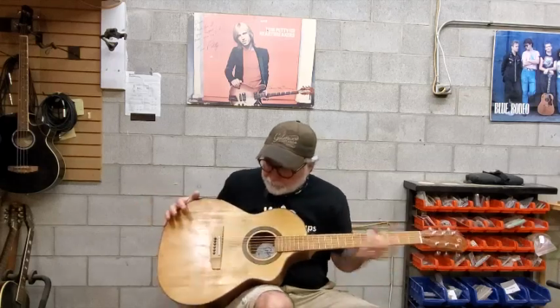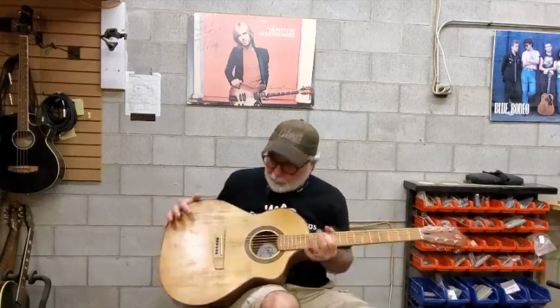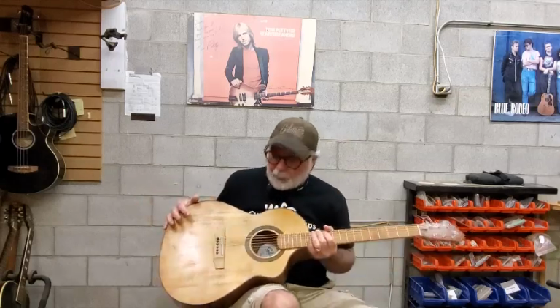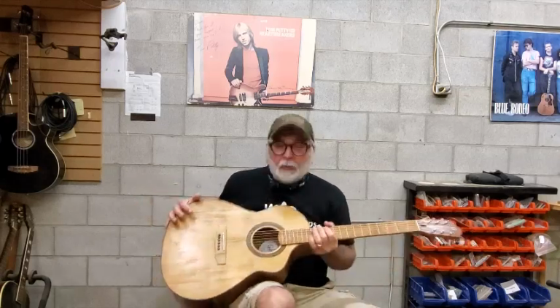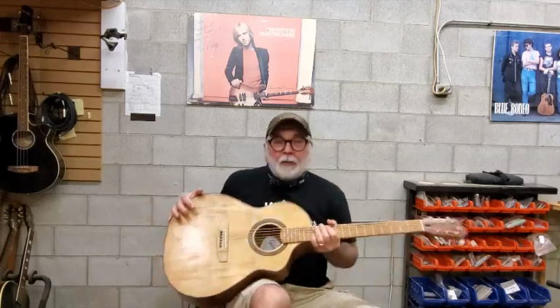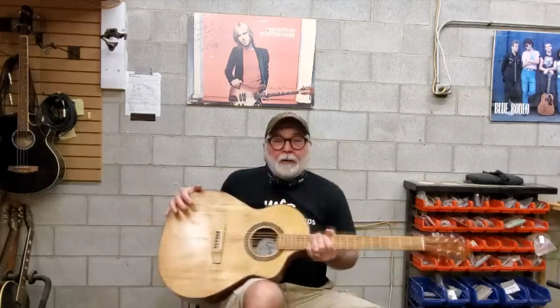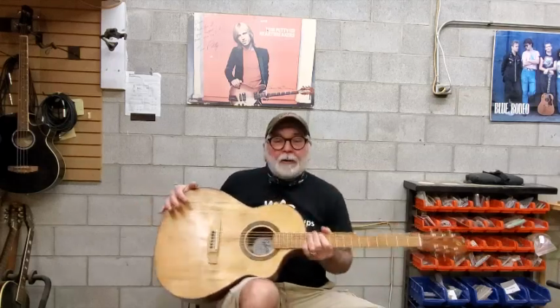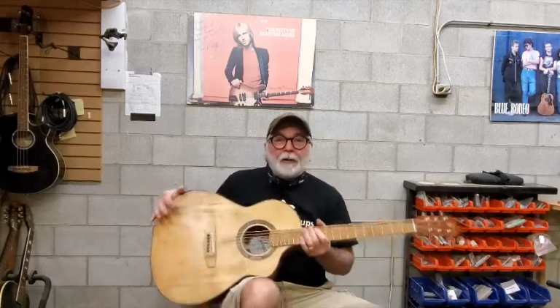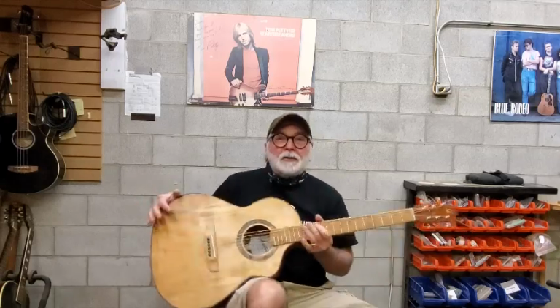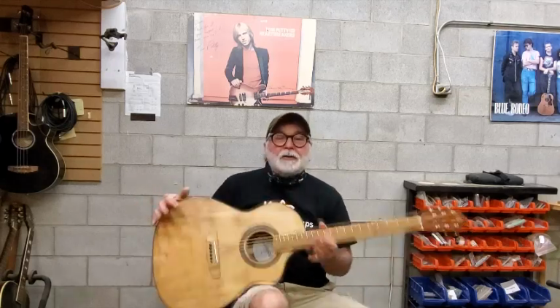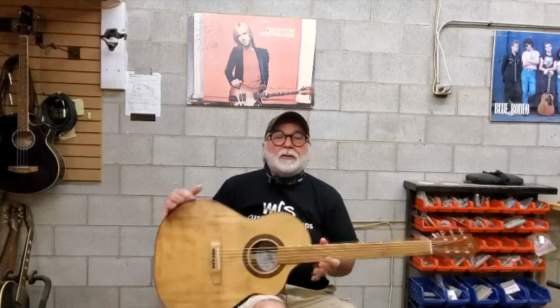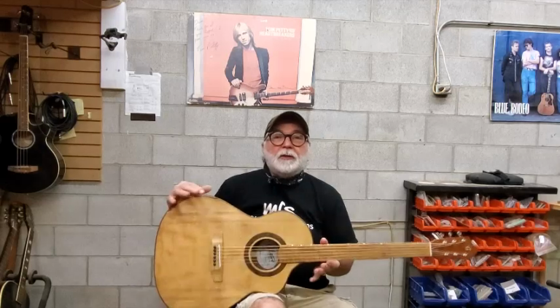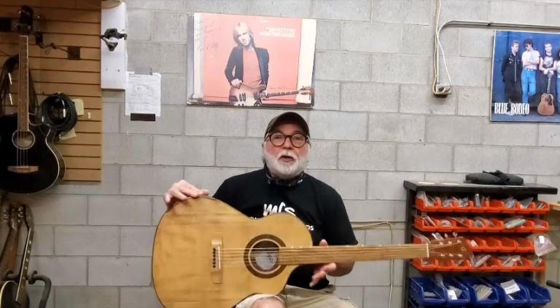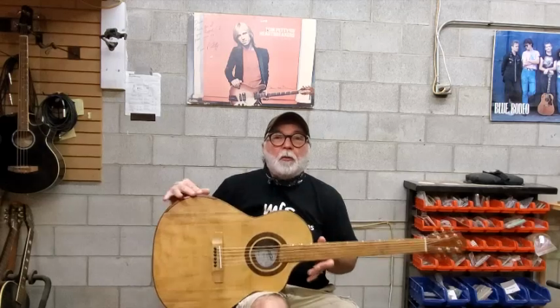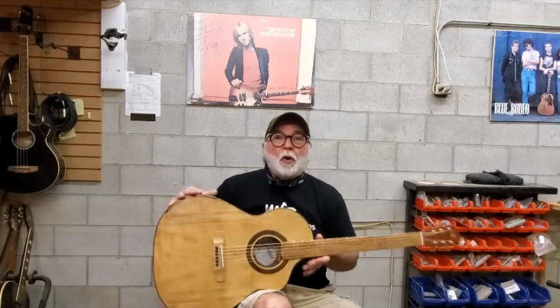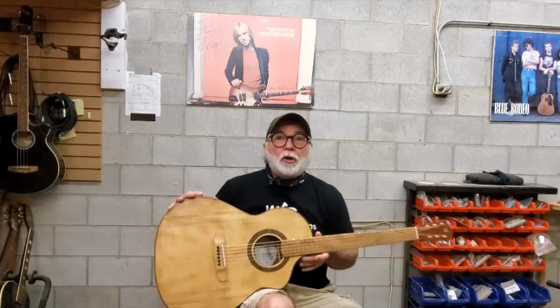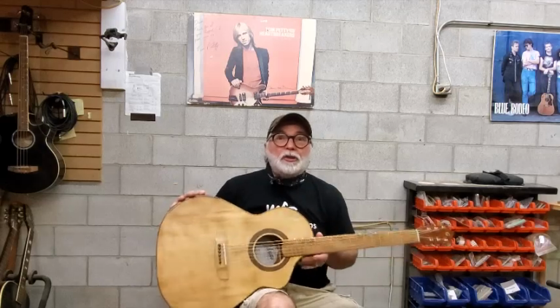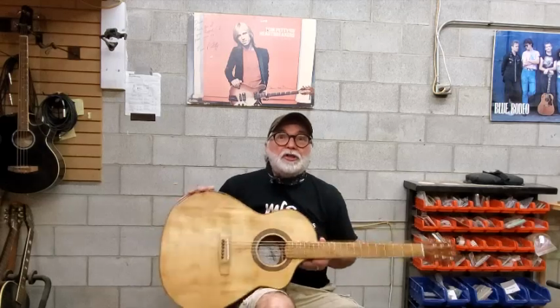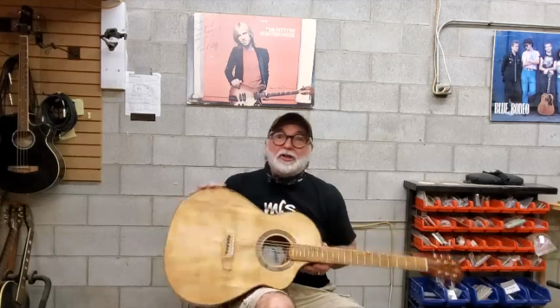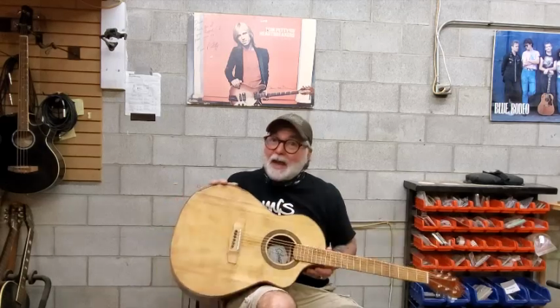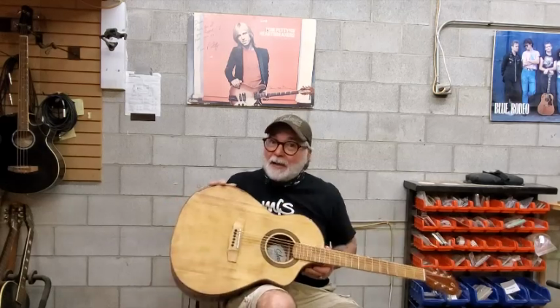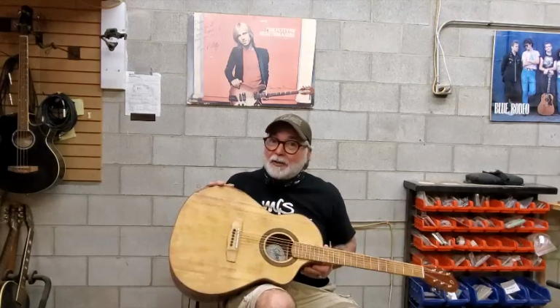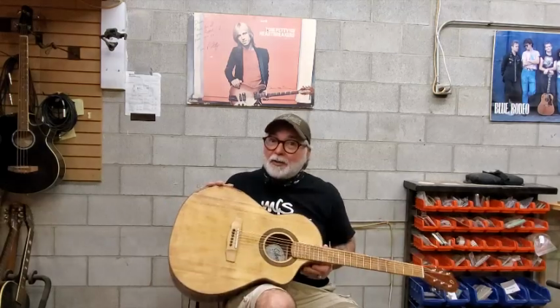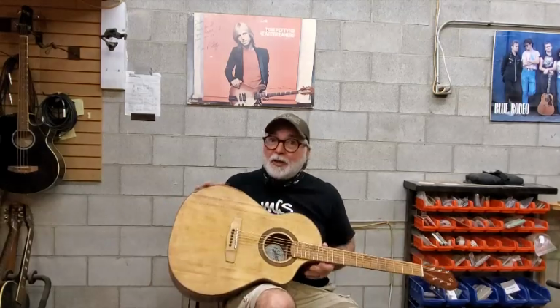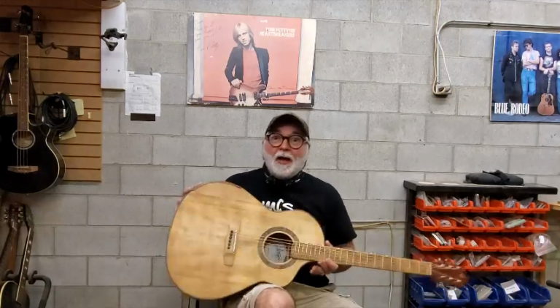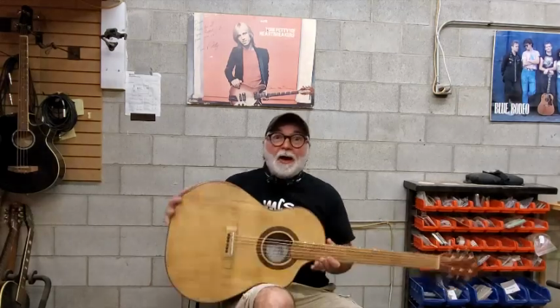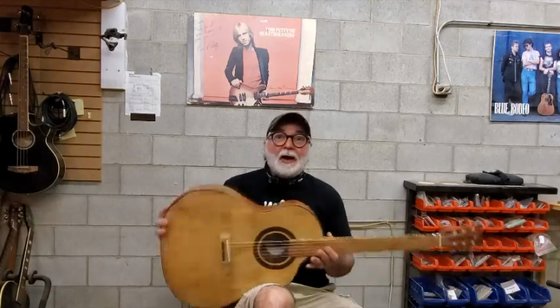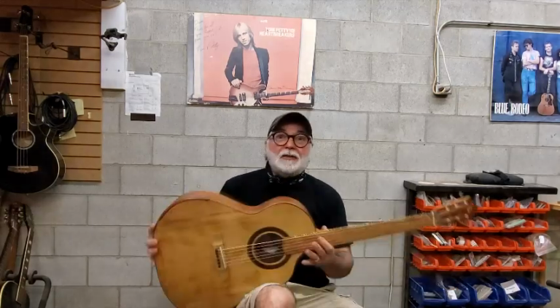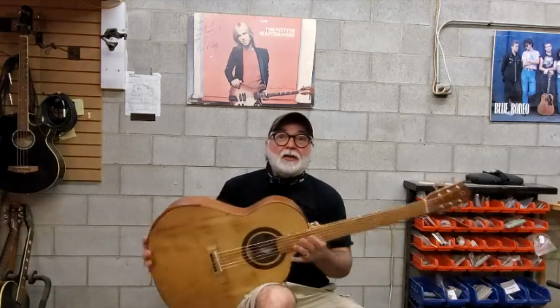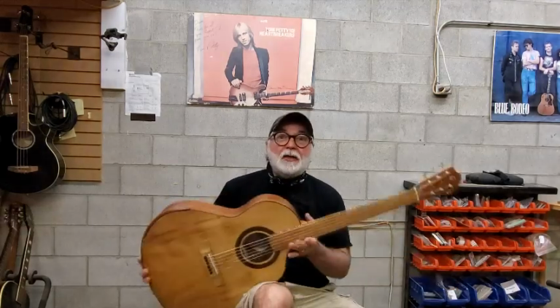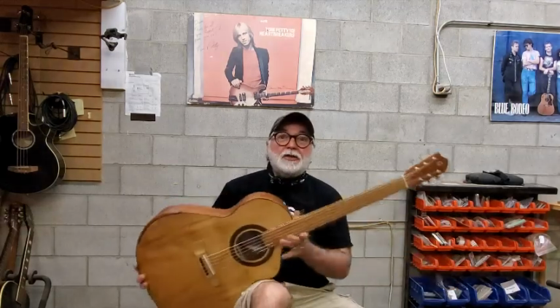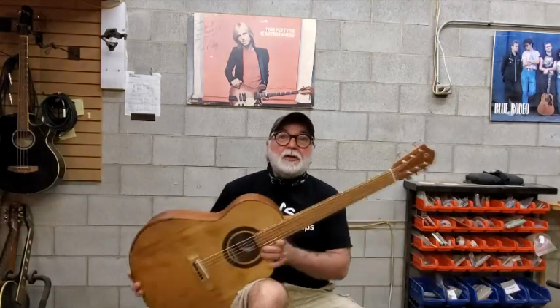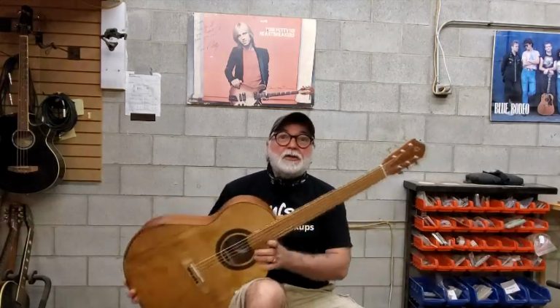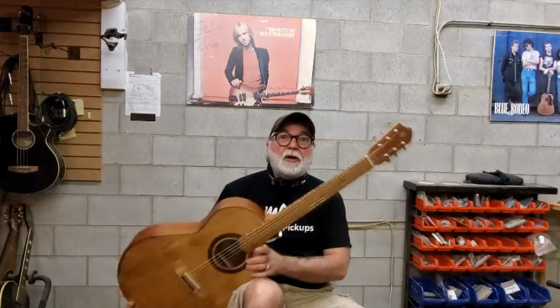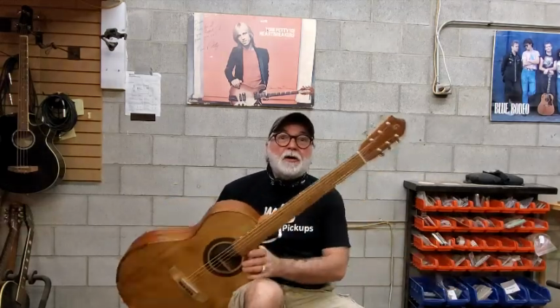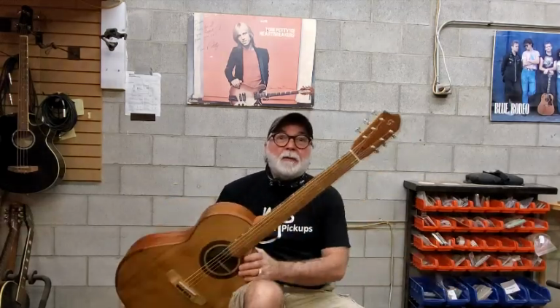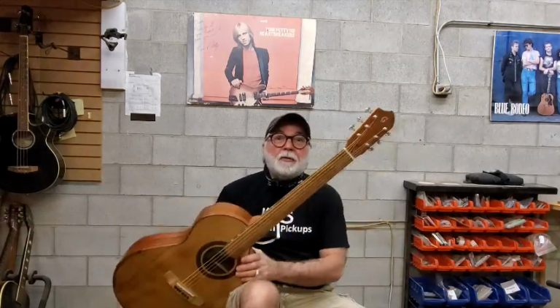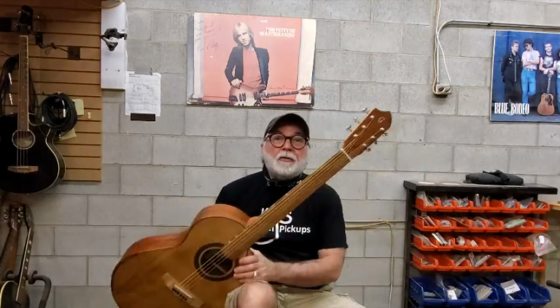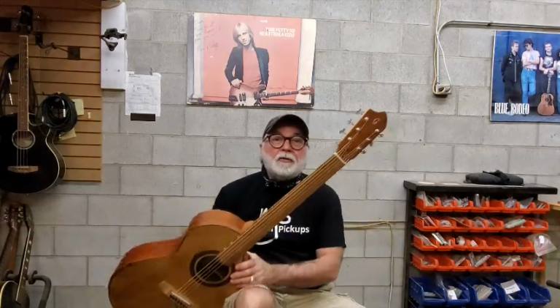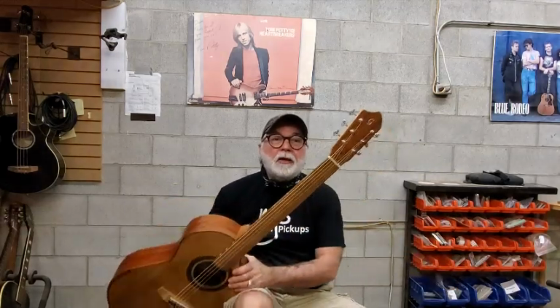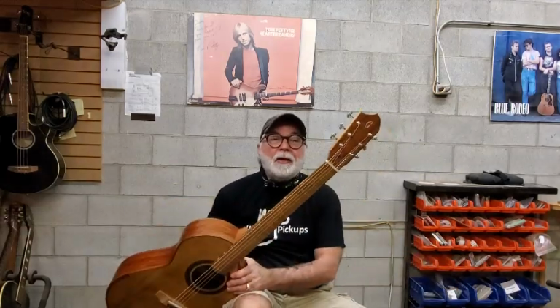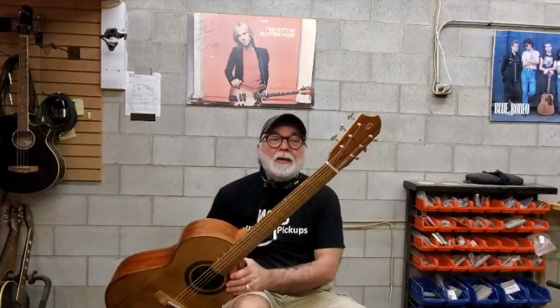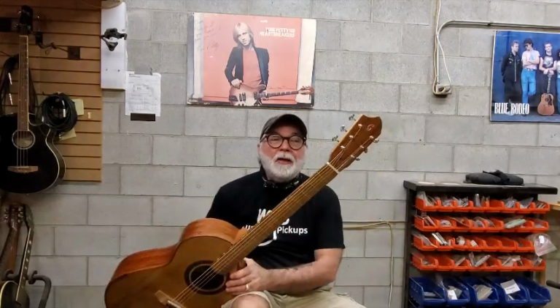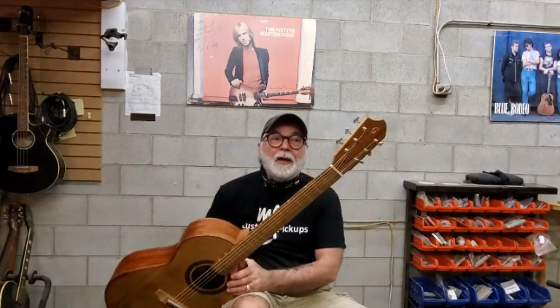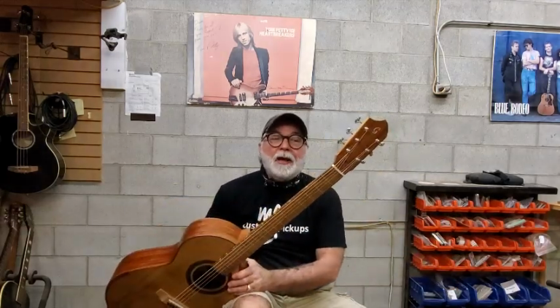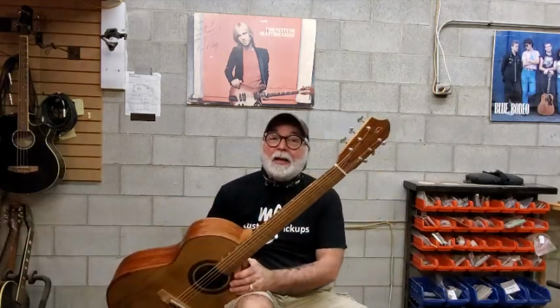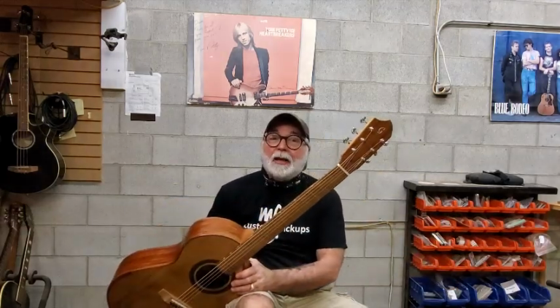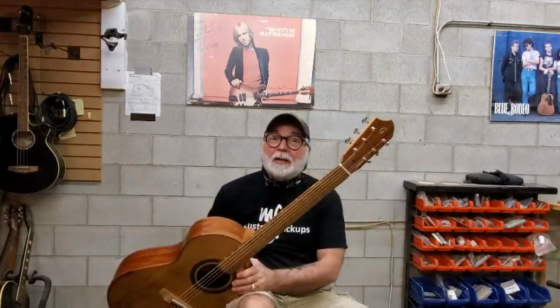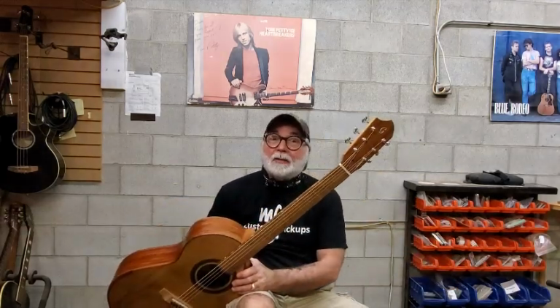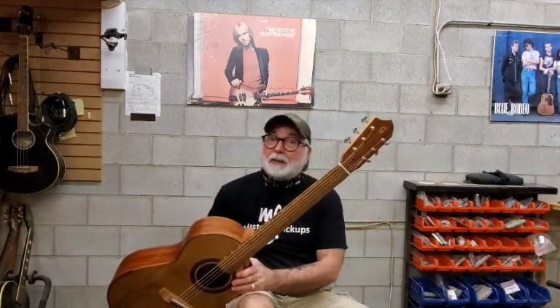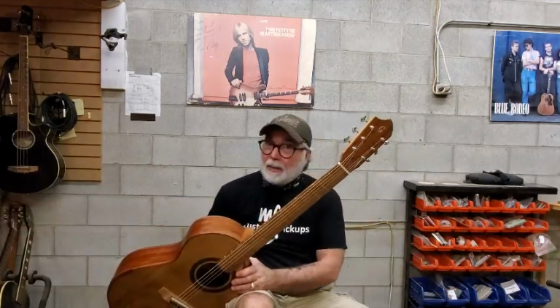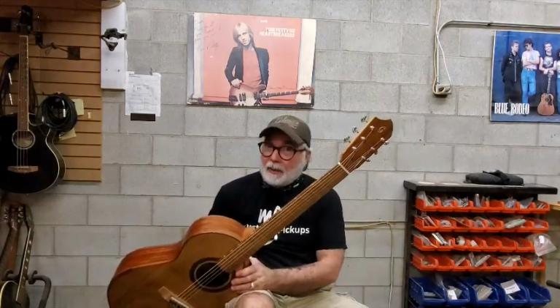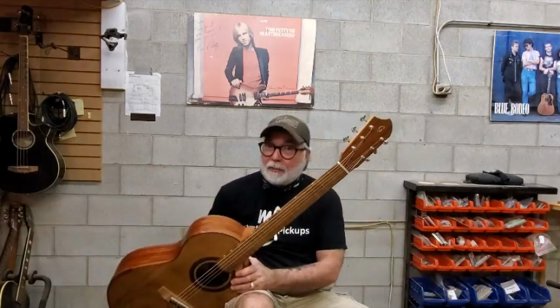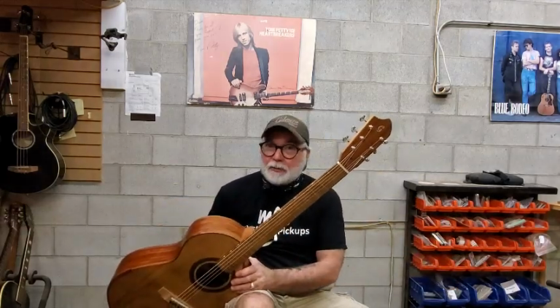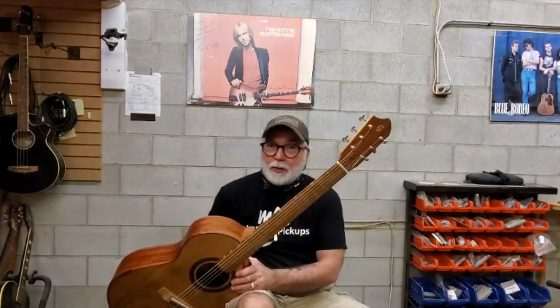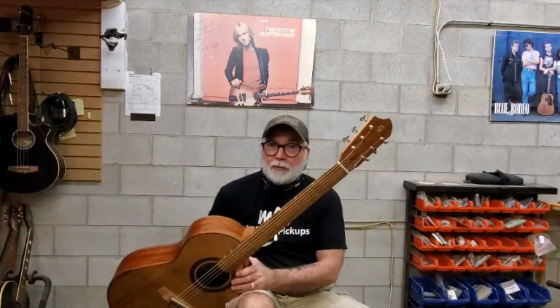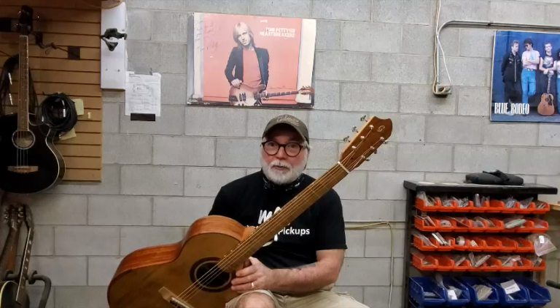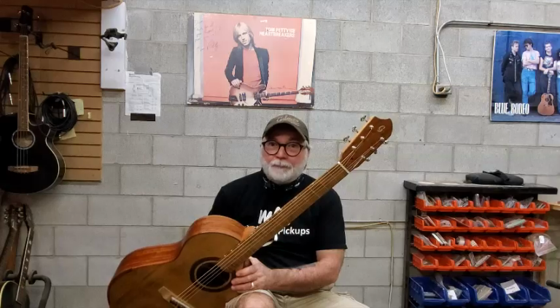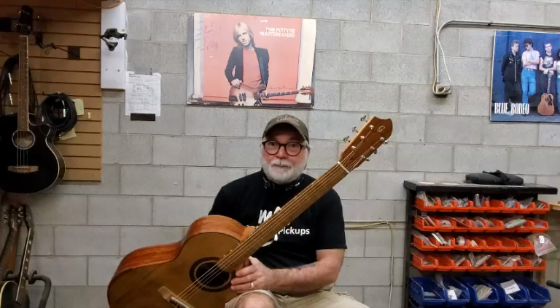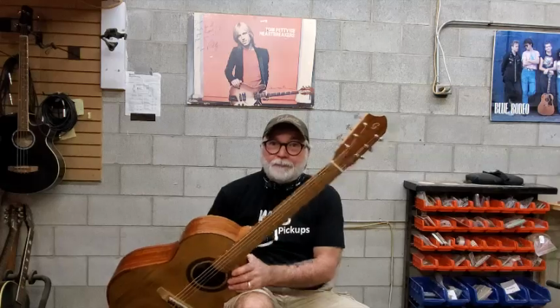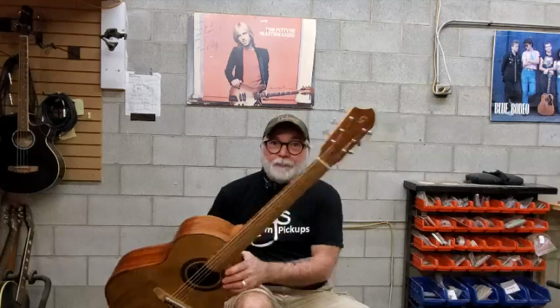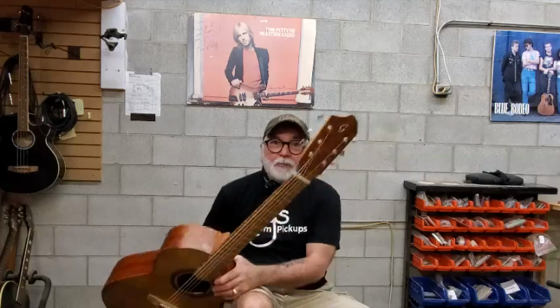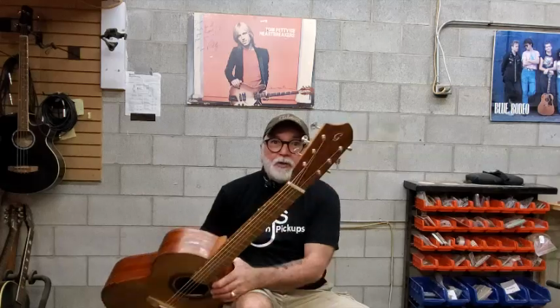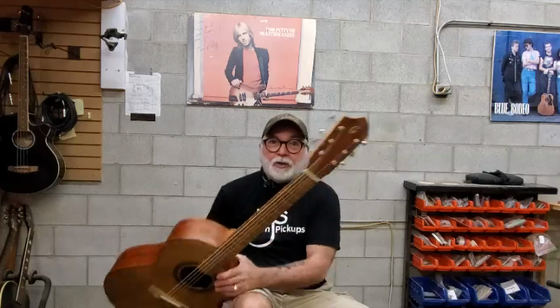There it is — Gilmore Standard Isolation Guitar number three. It's in the showroom. Cheers.